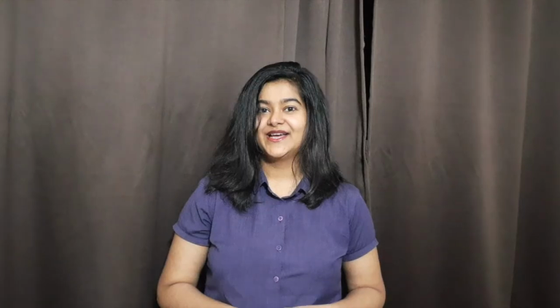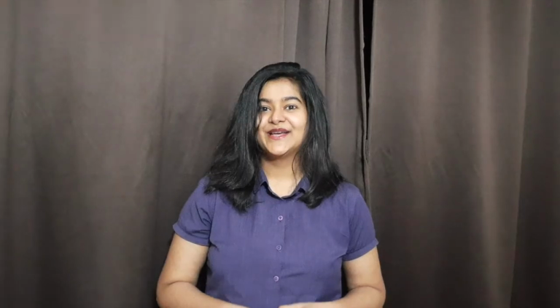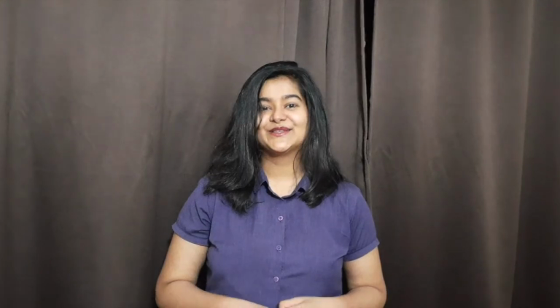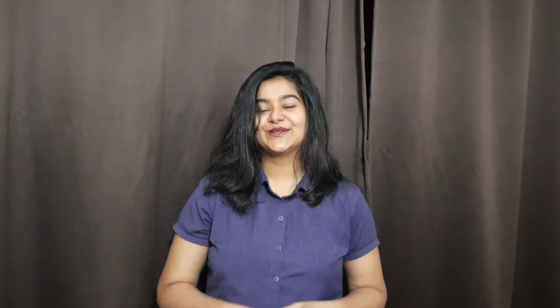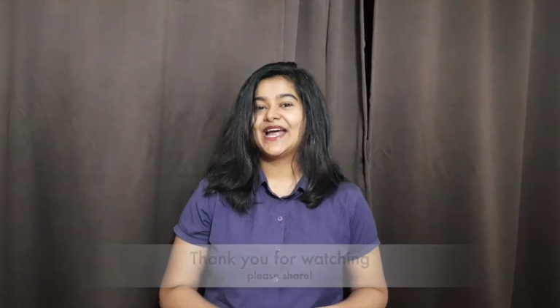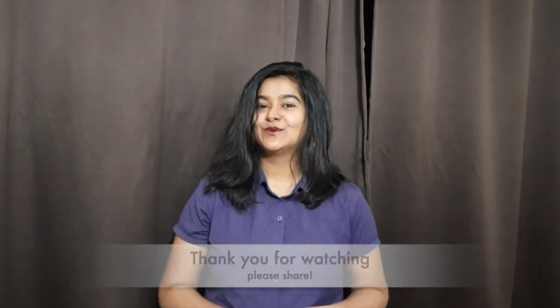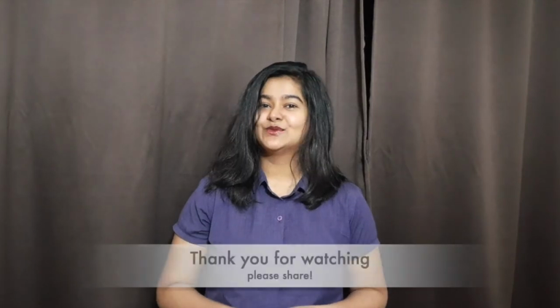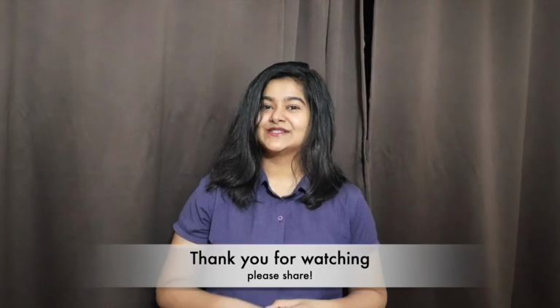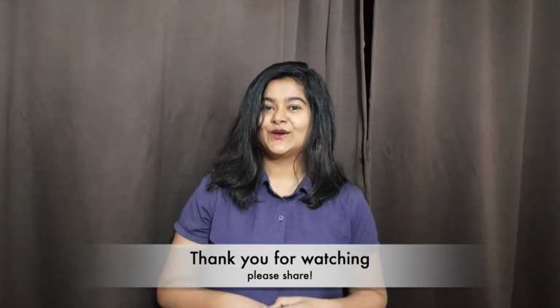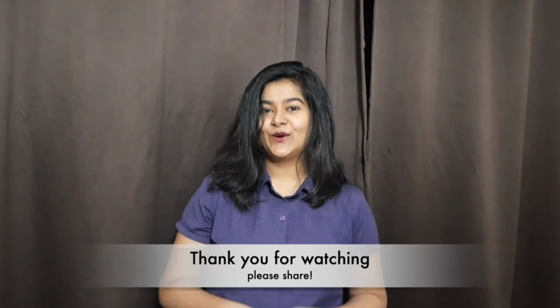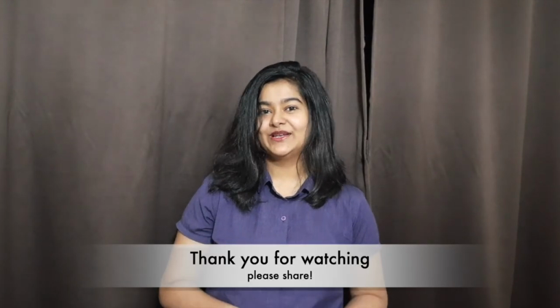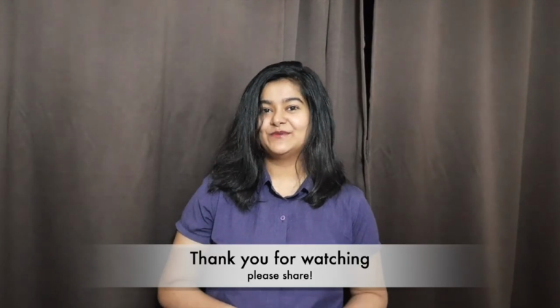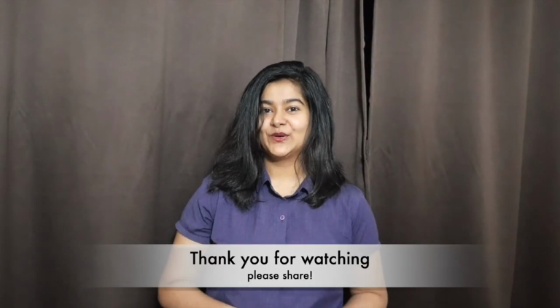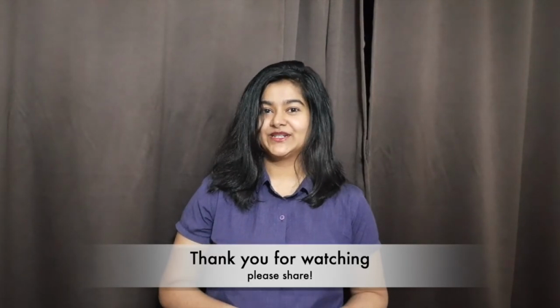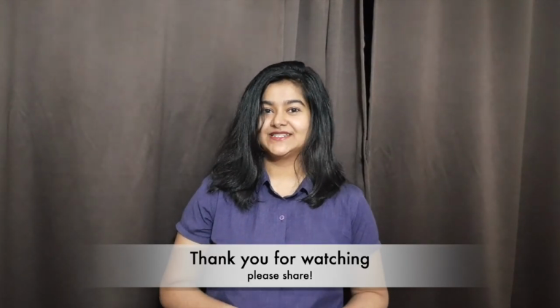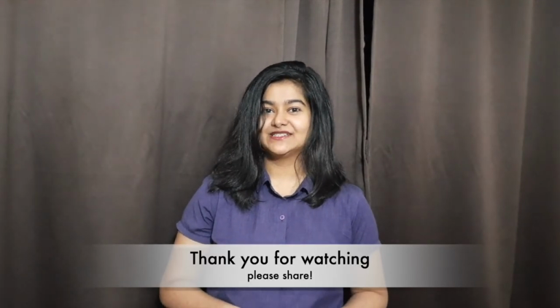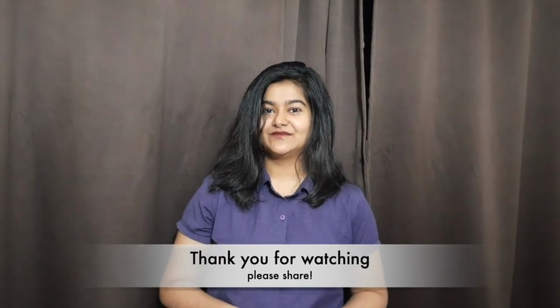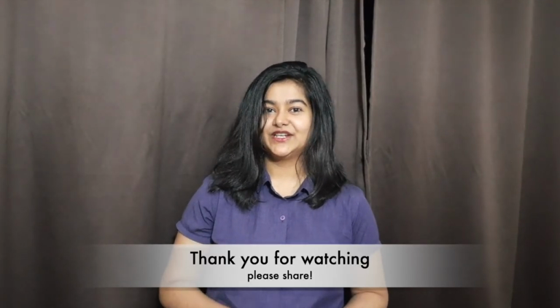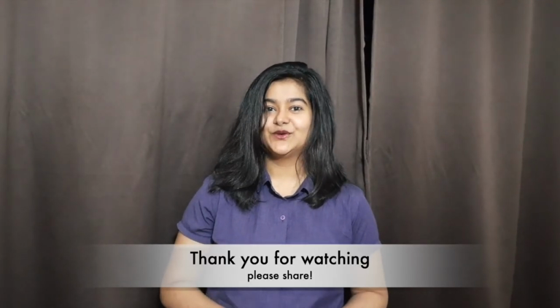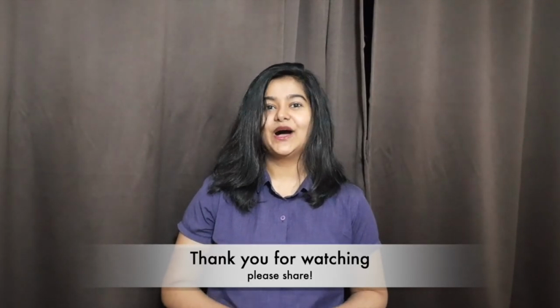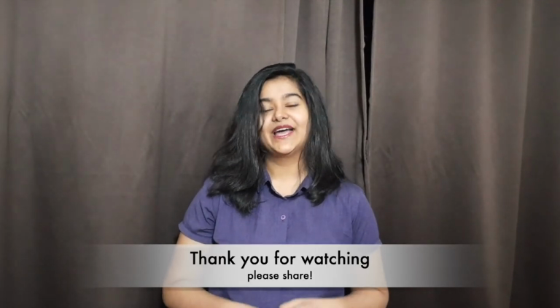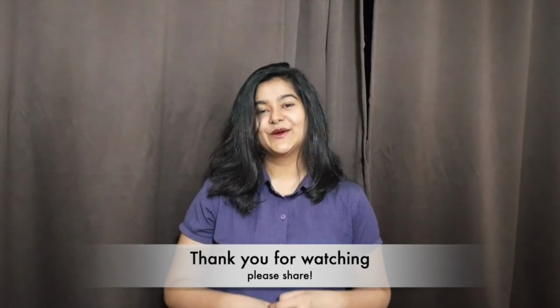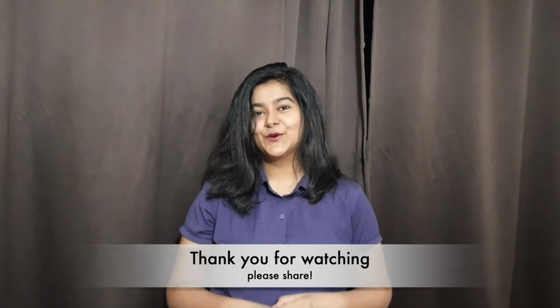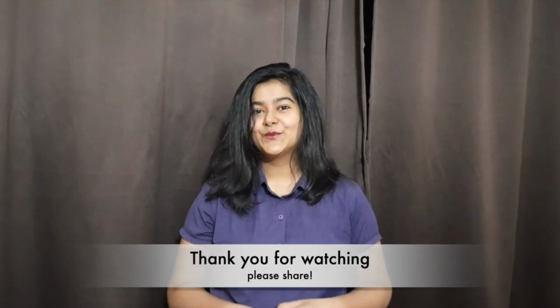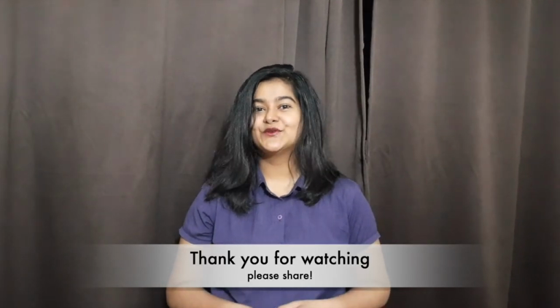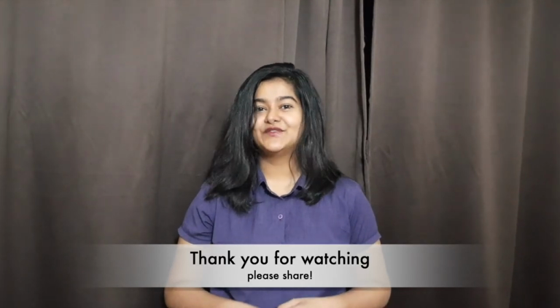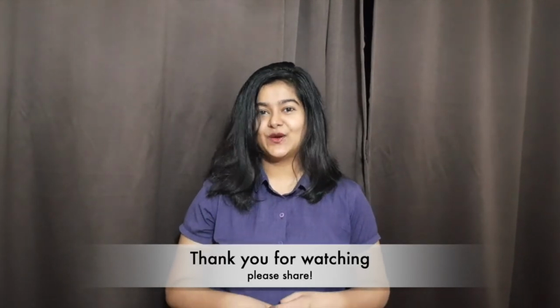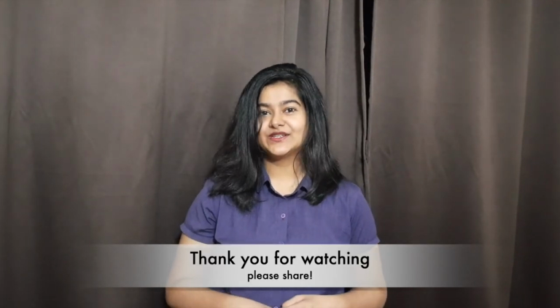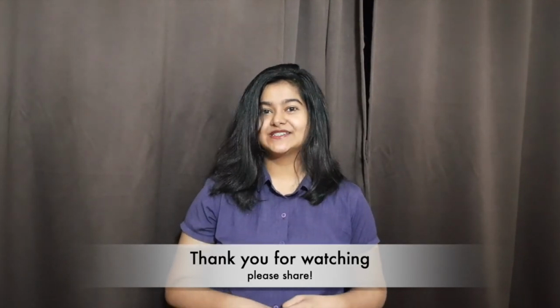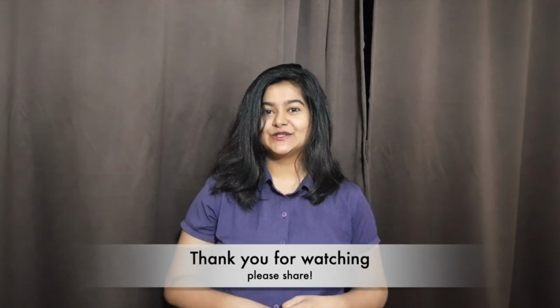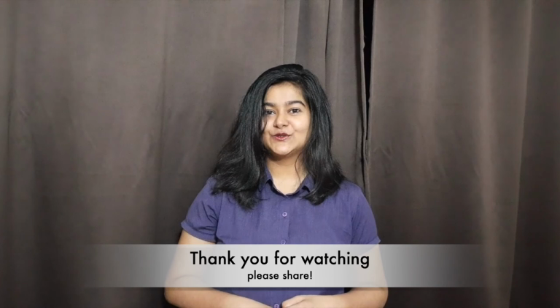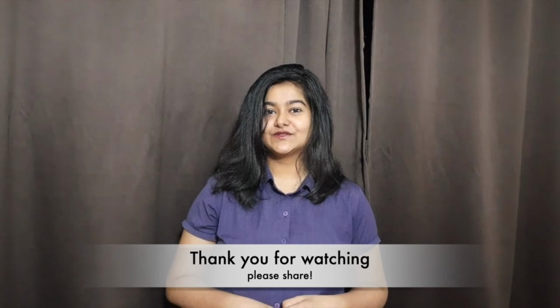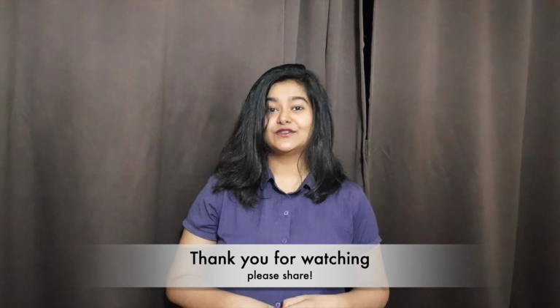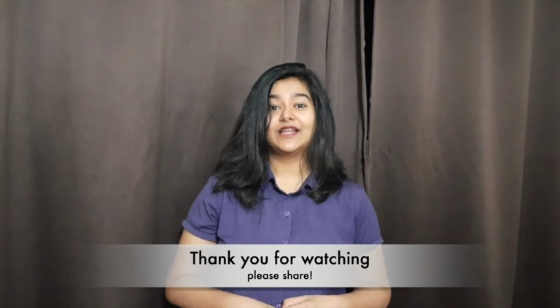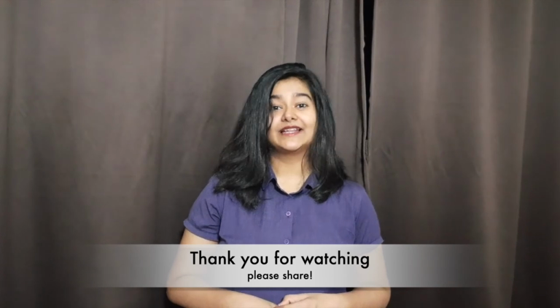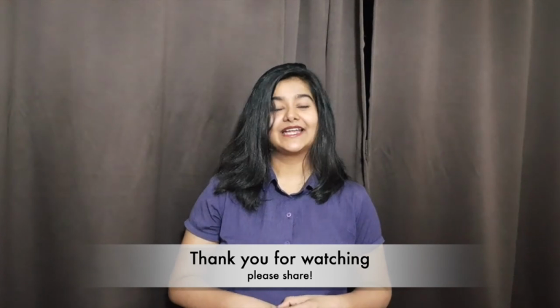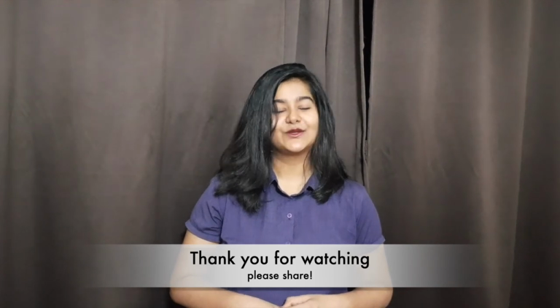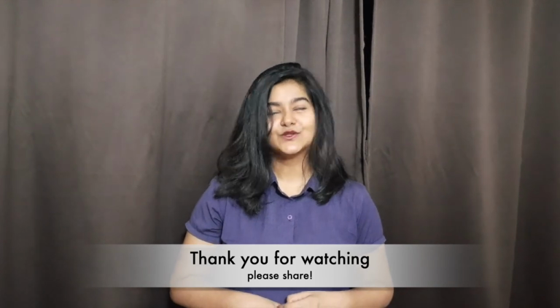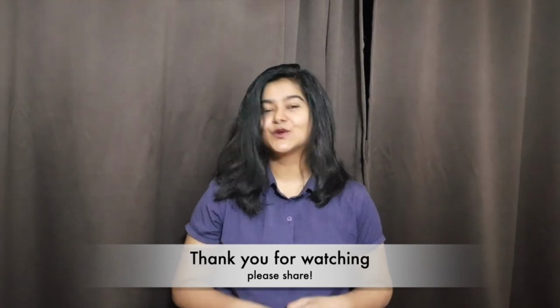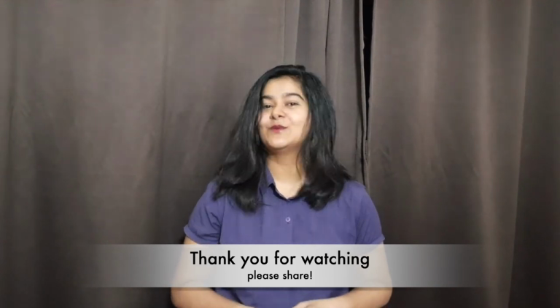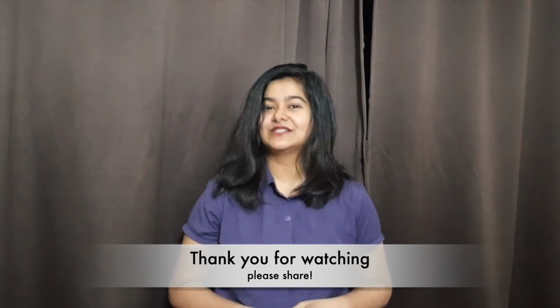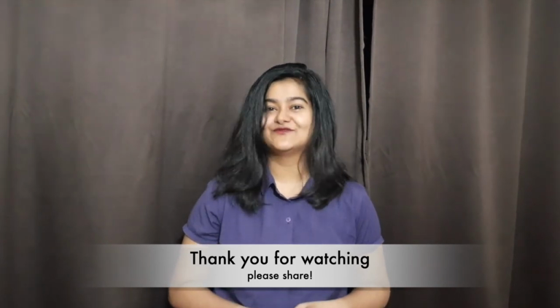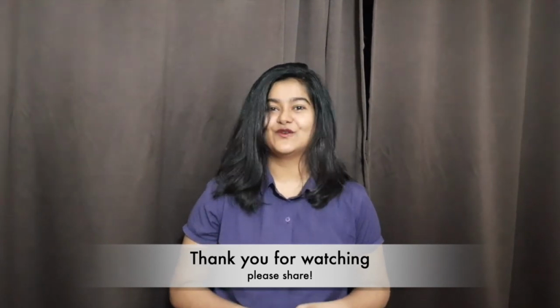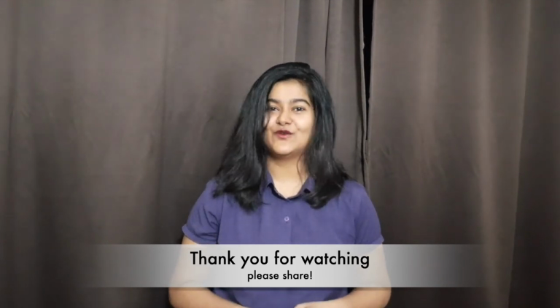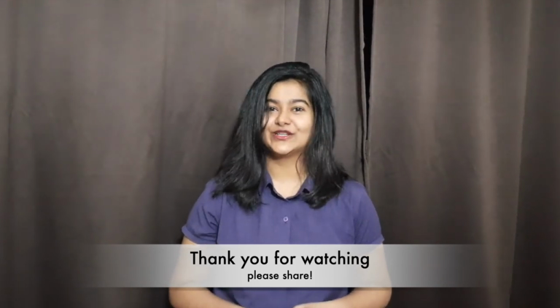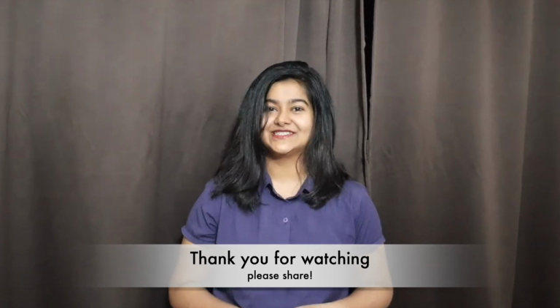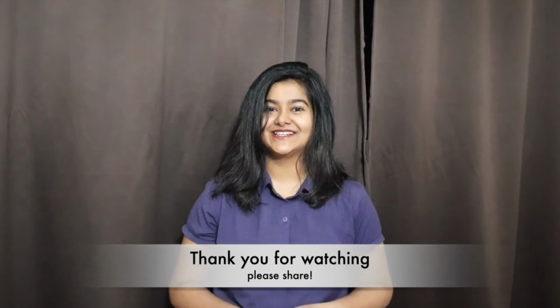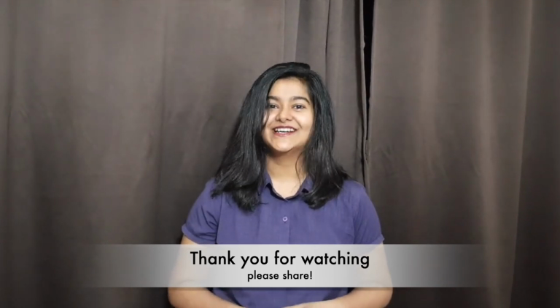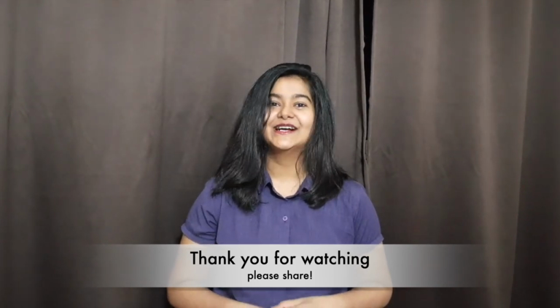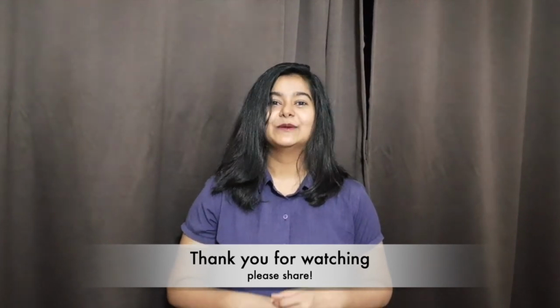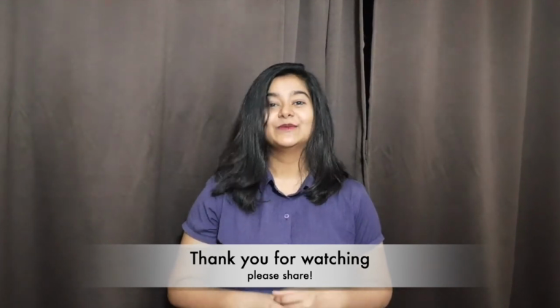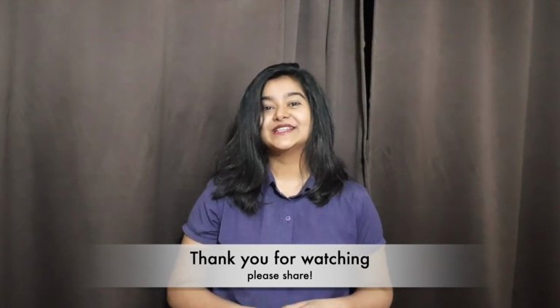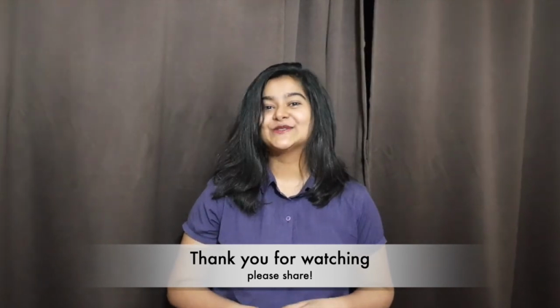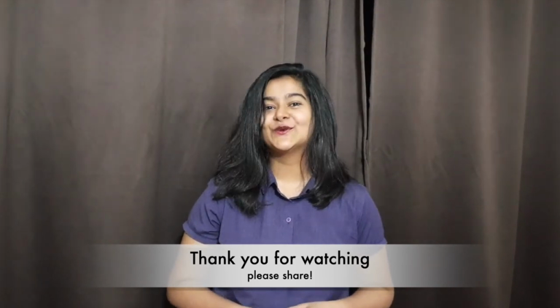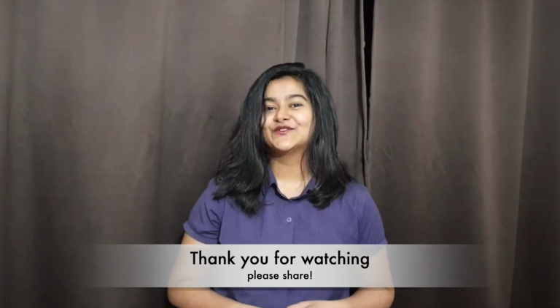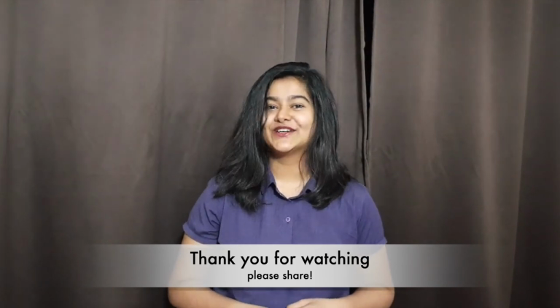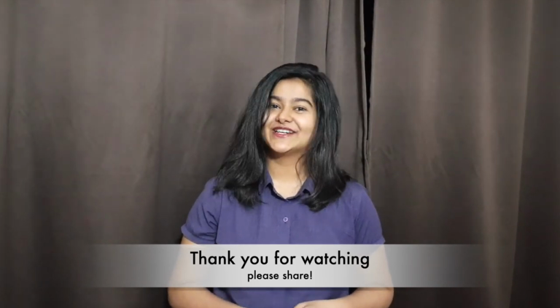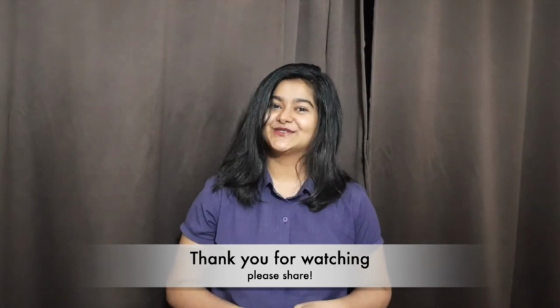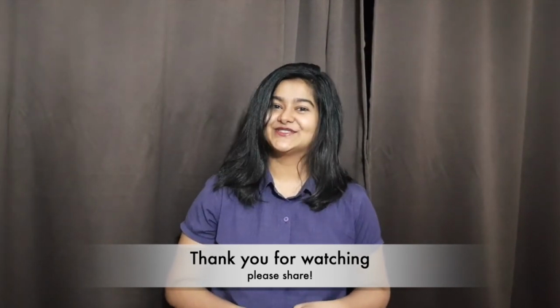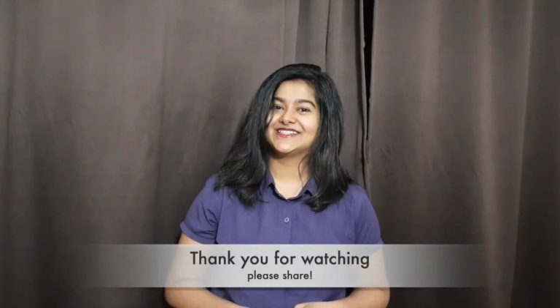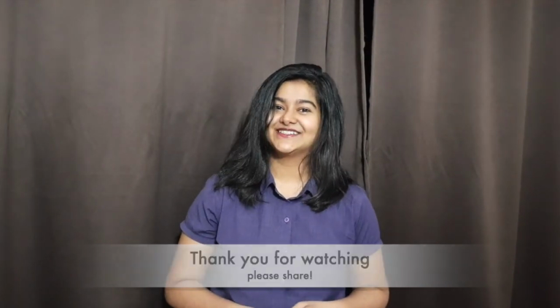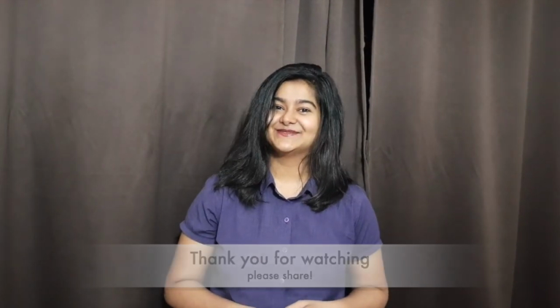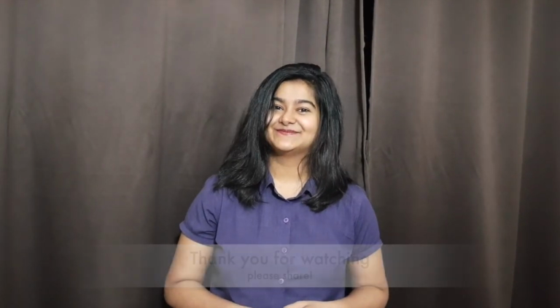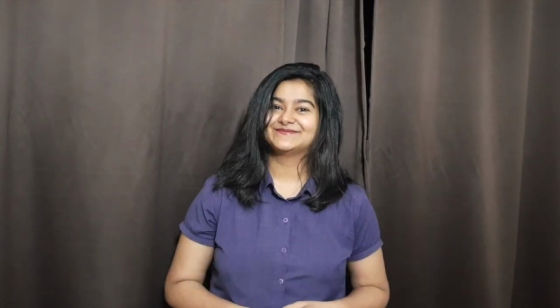That was all for this video. I hope you found this useful — thank you so much for watching, and please don't forget to share.